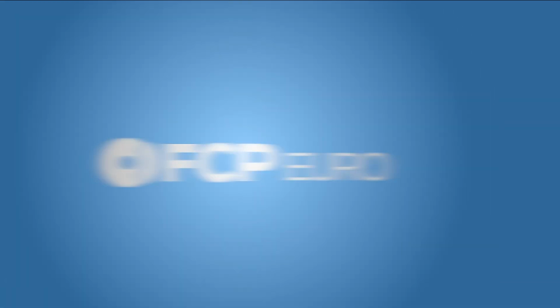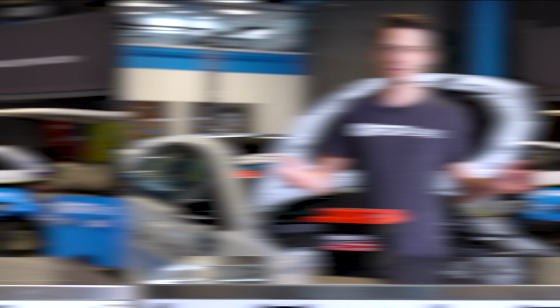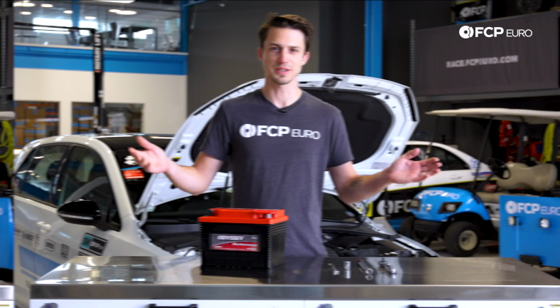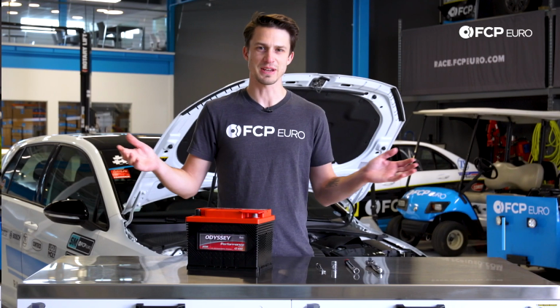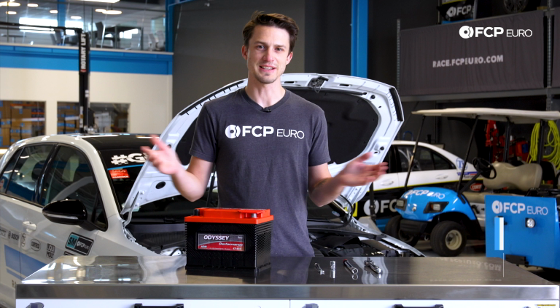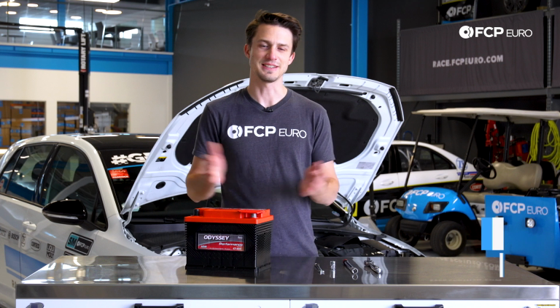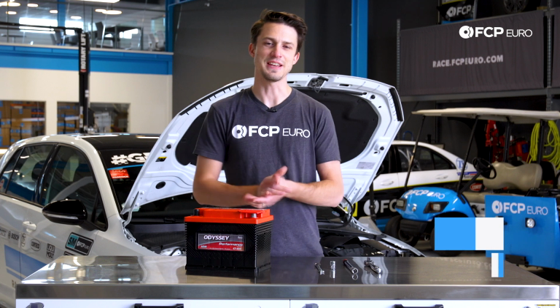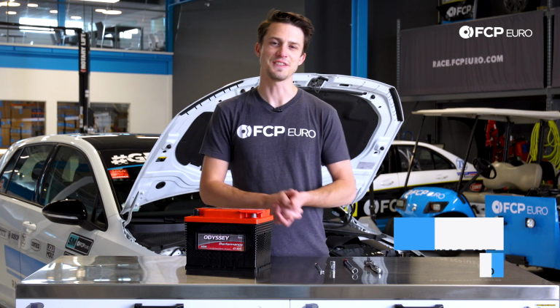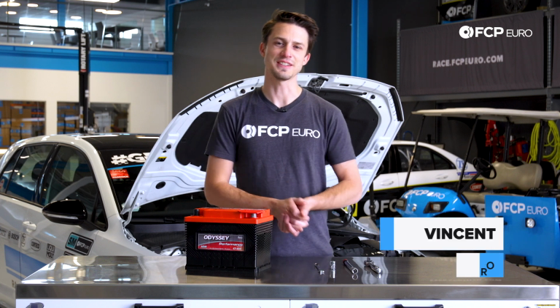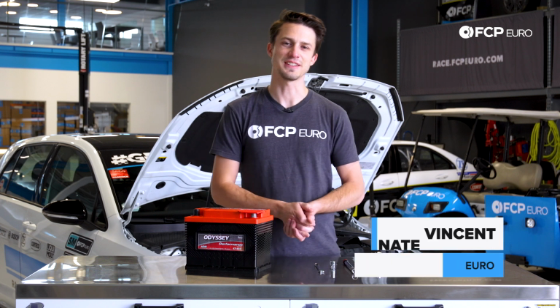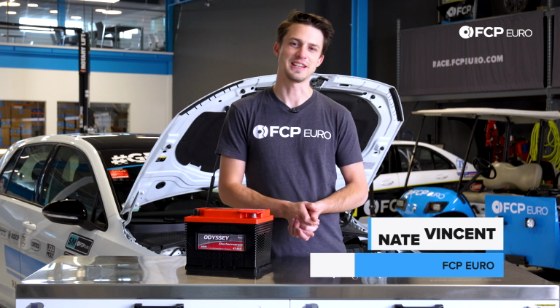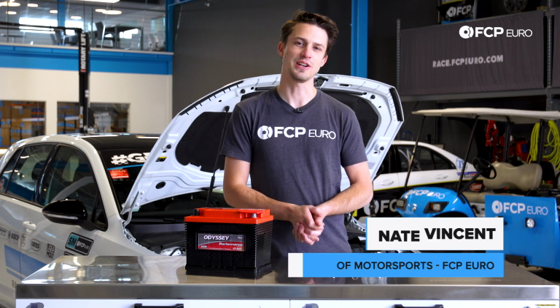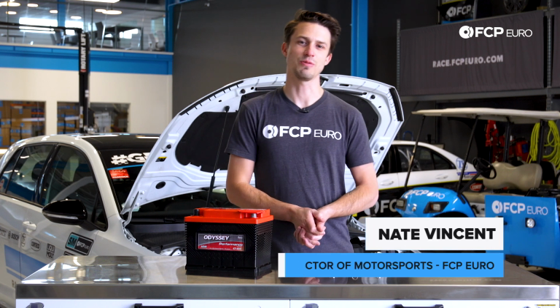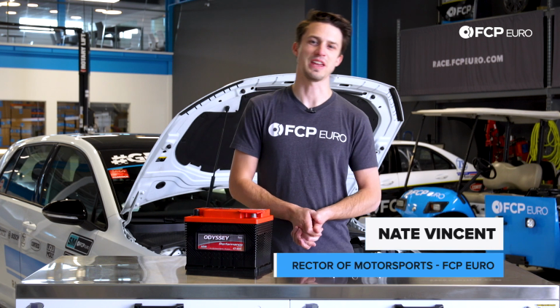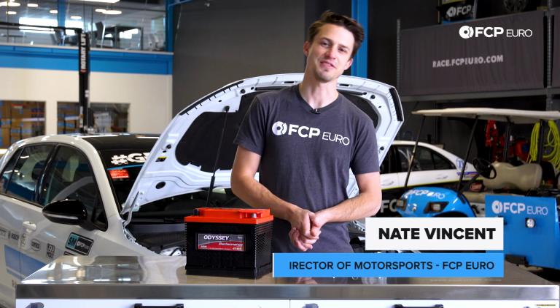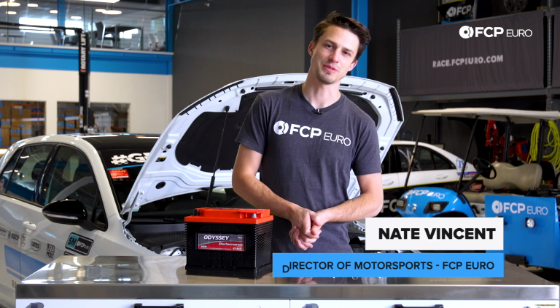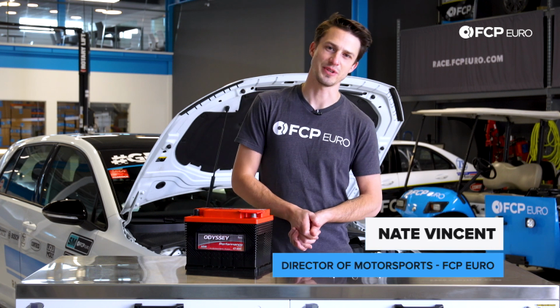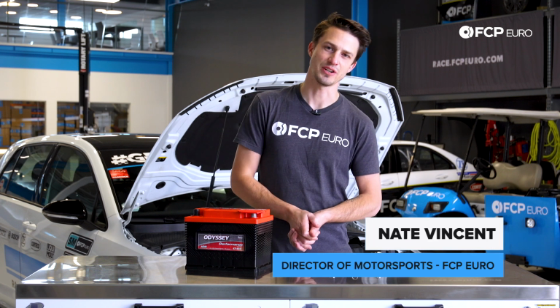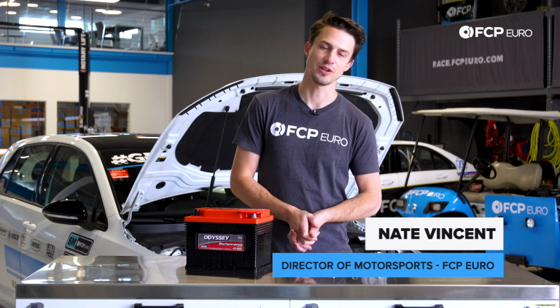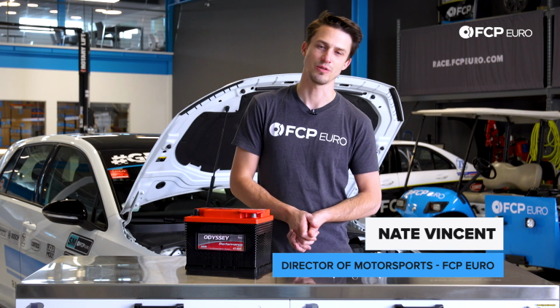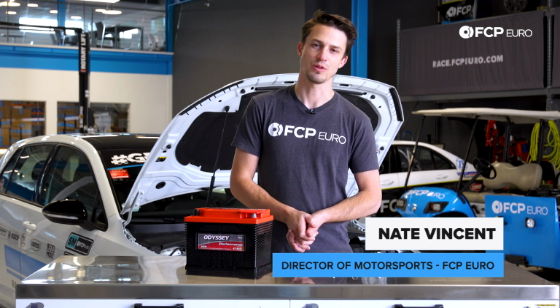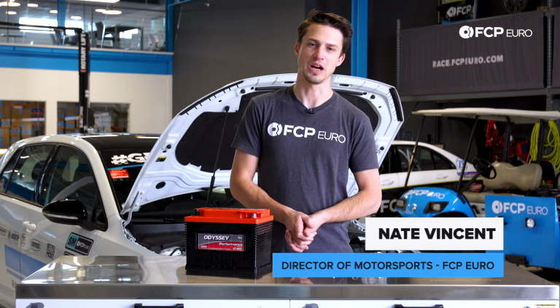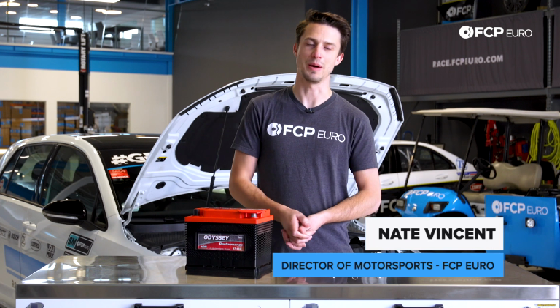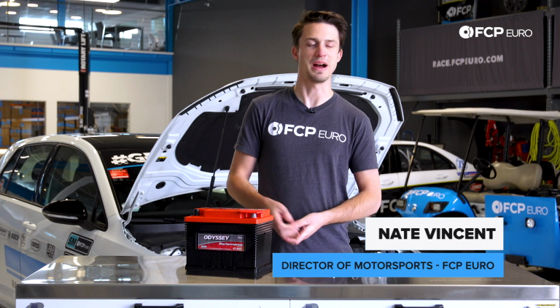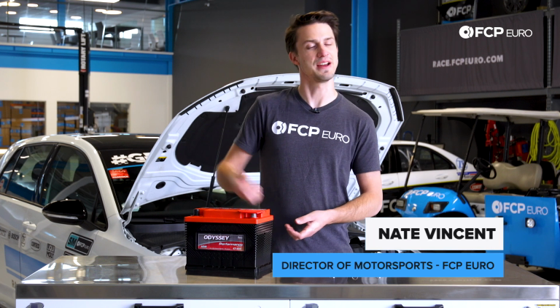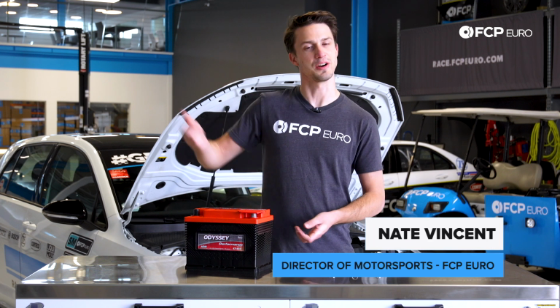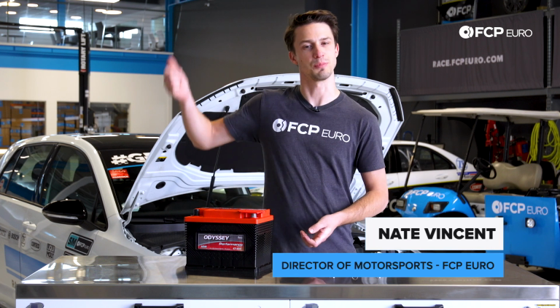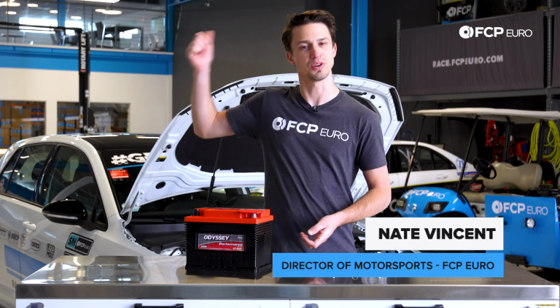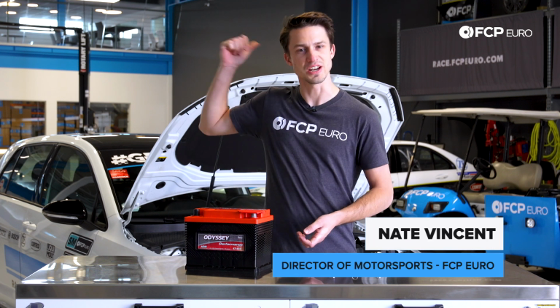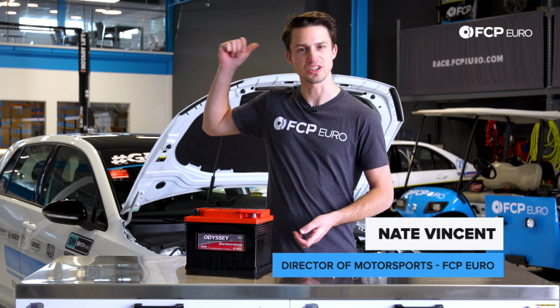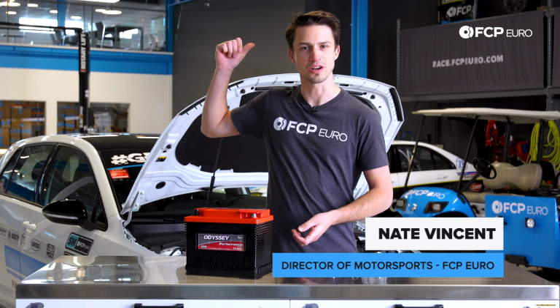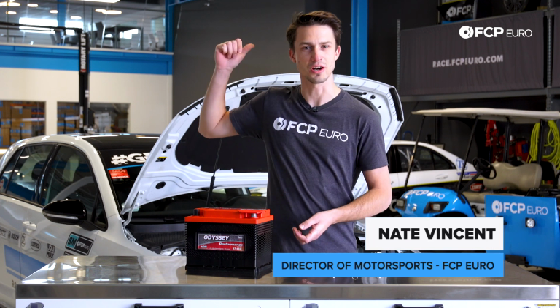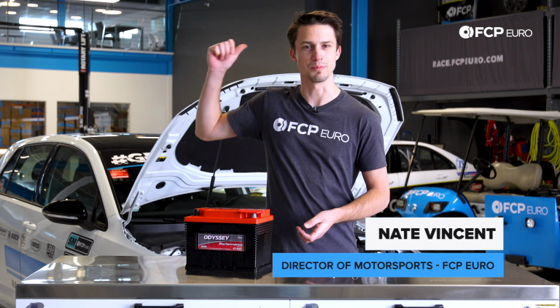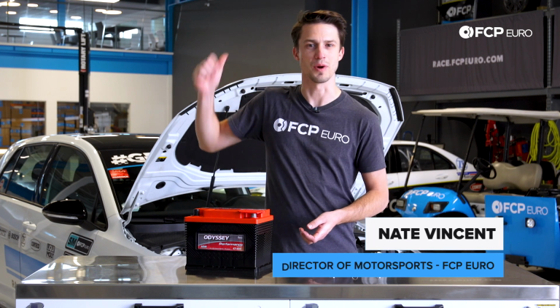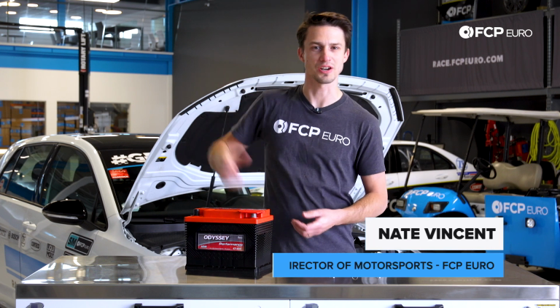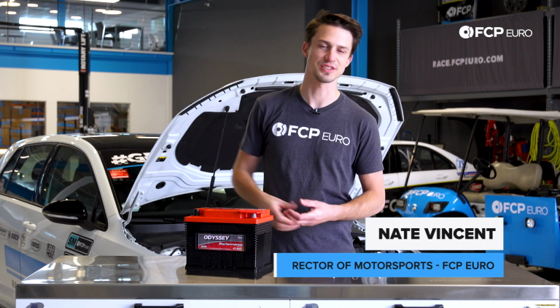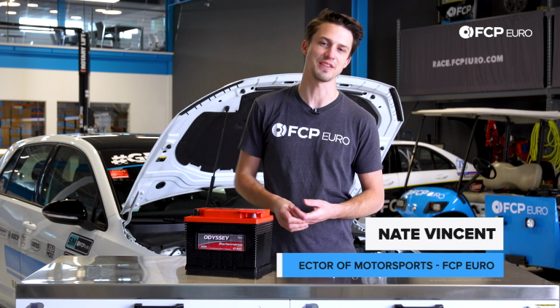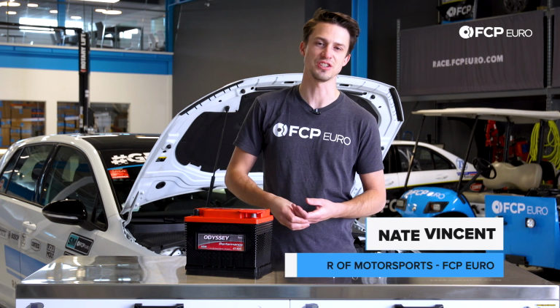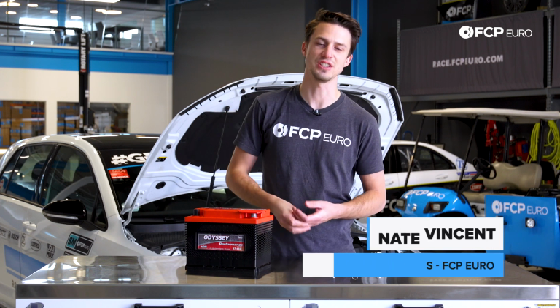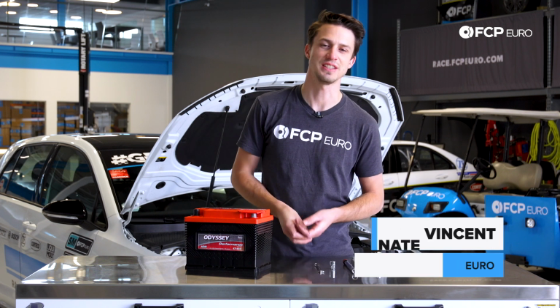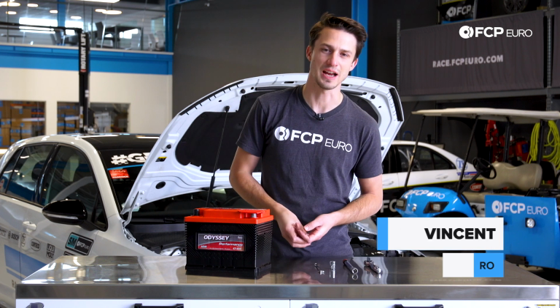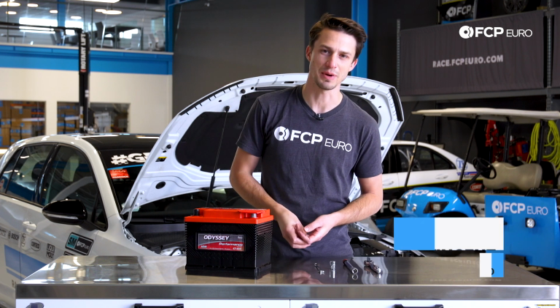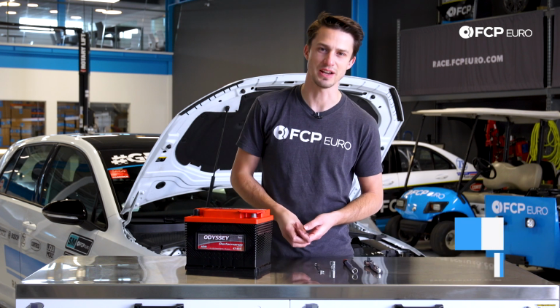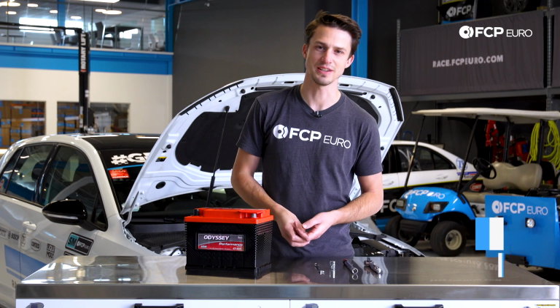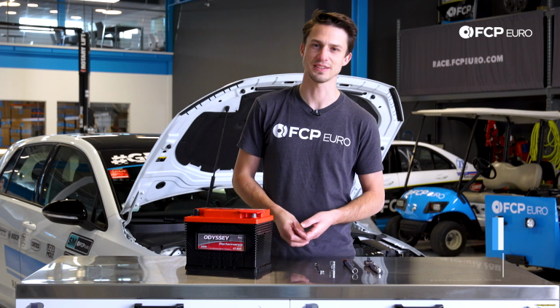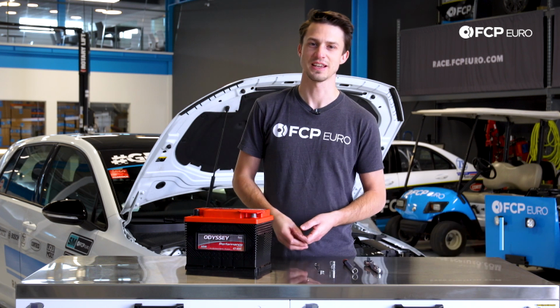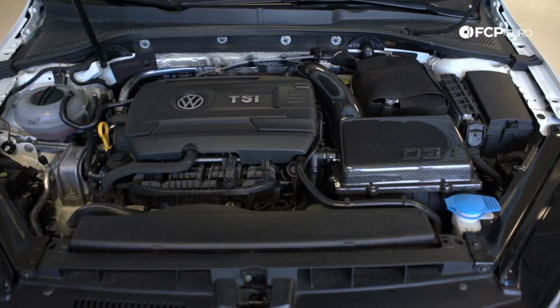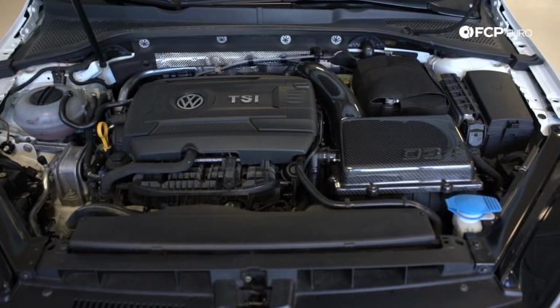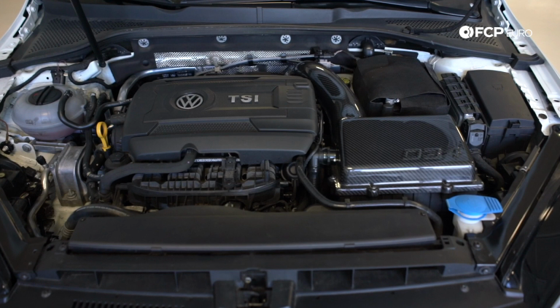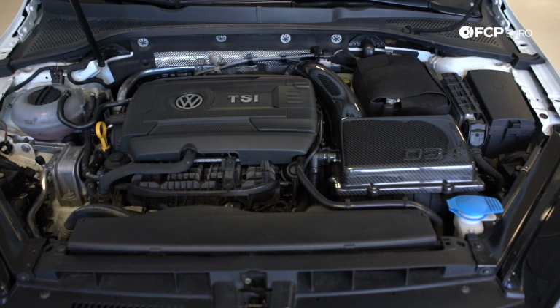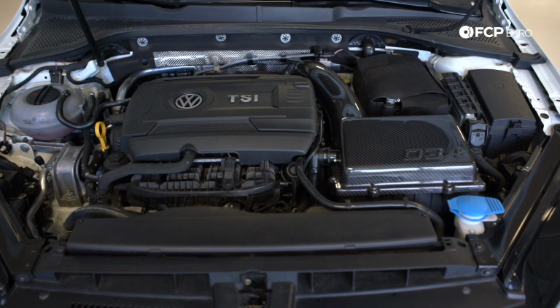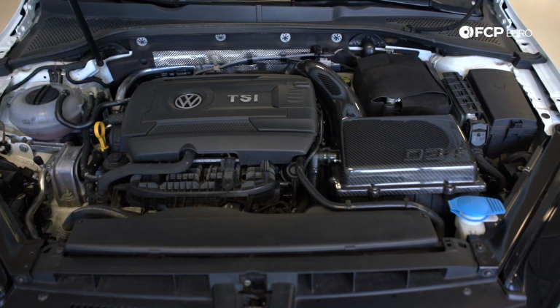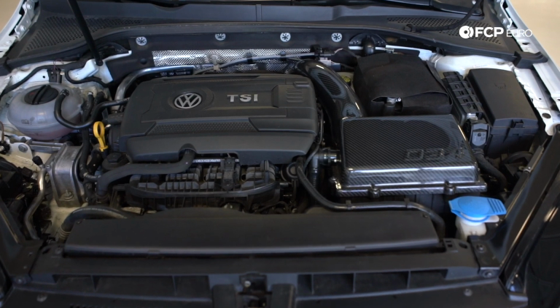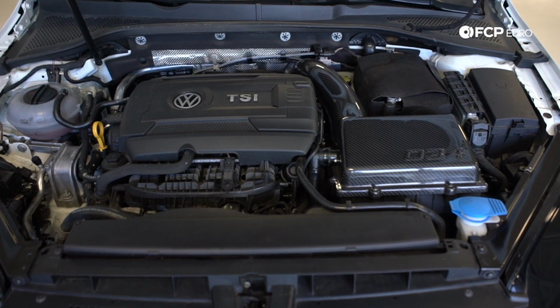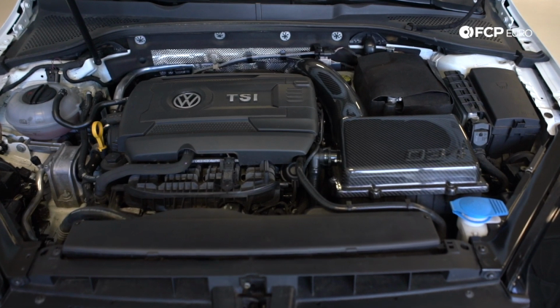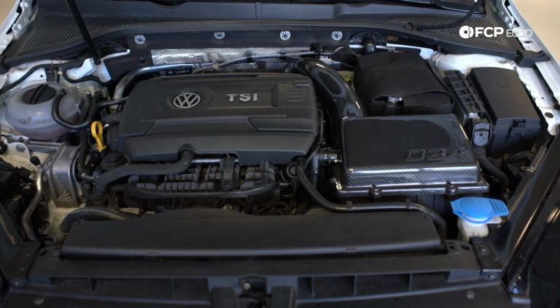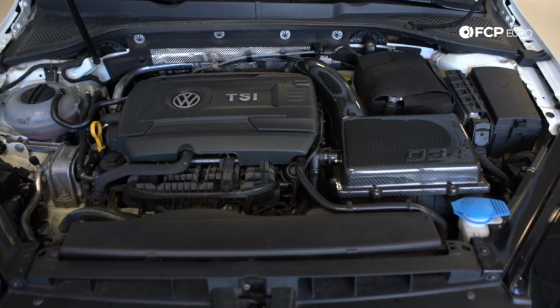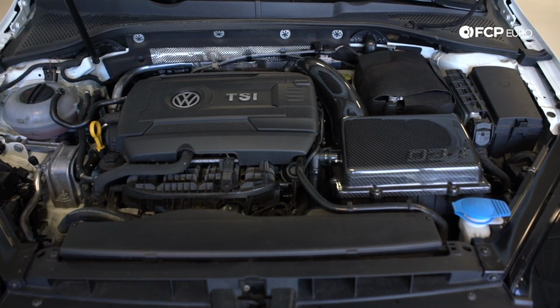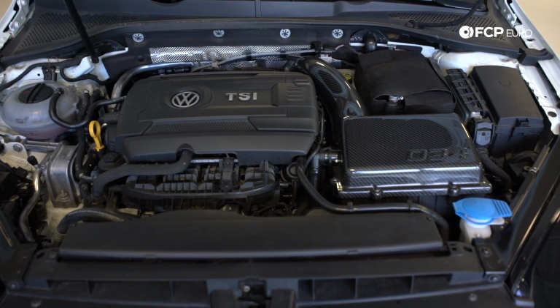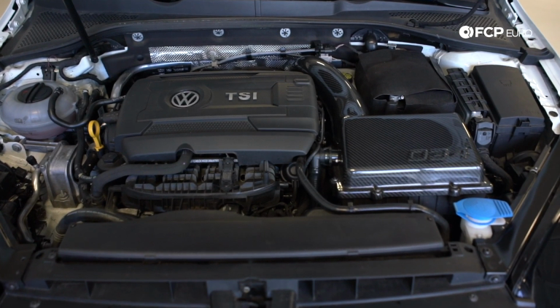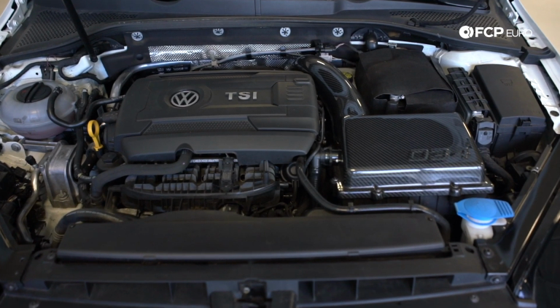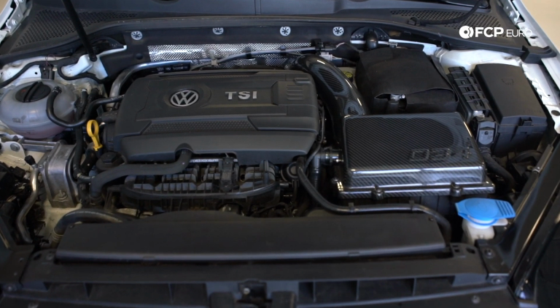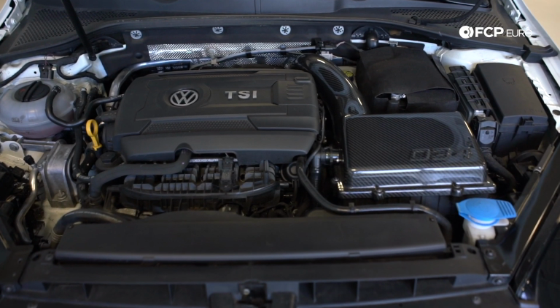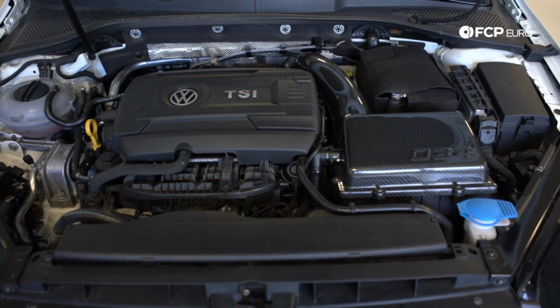What's up, guys? Nate Vincent here with S2P Hero. I have our project car Mark VII GTI behind us,